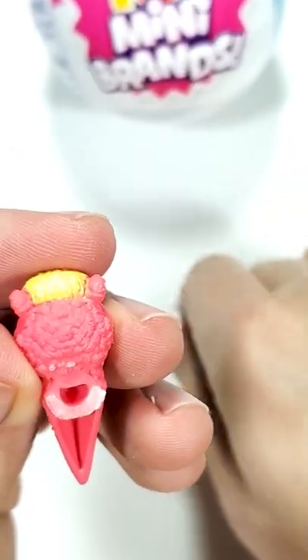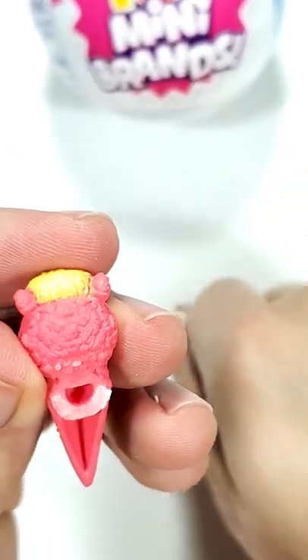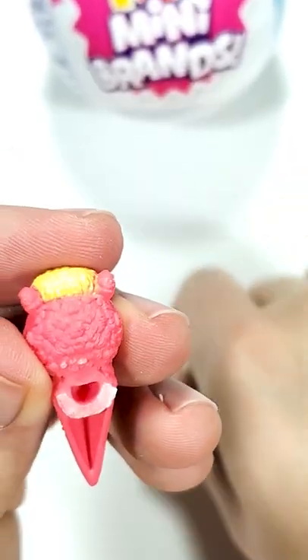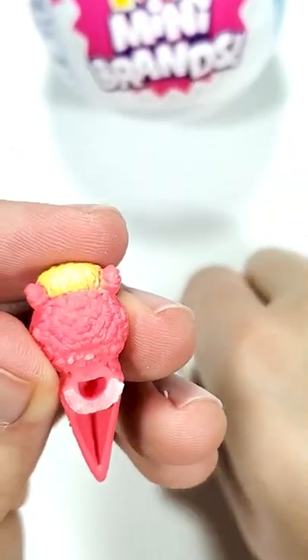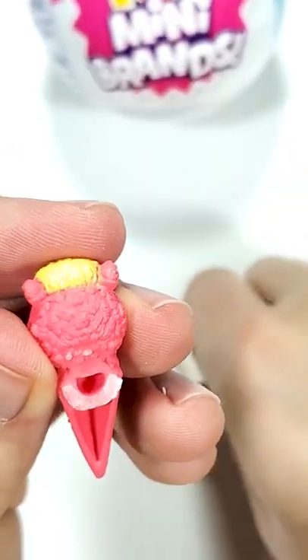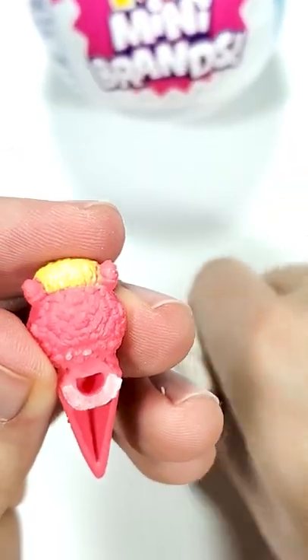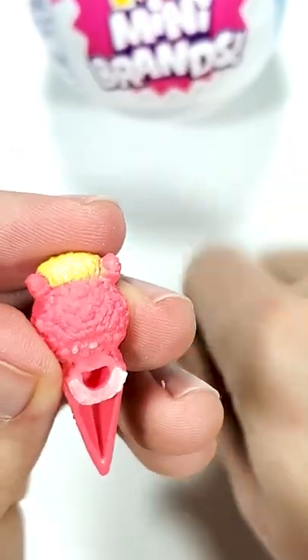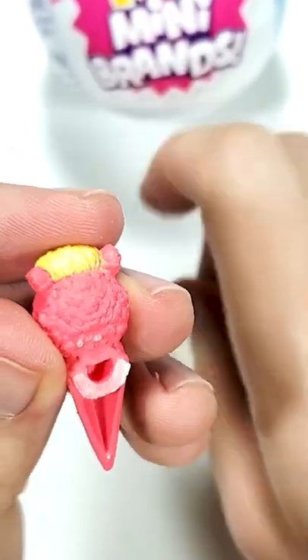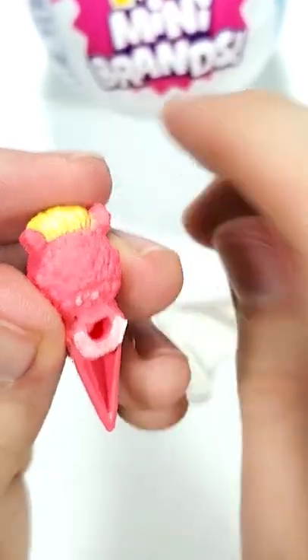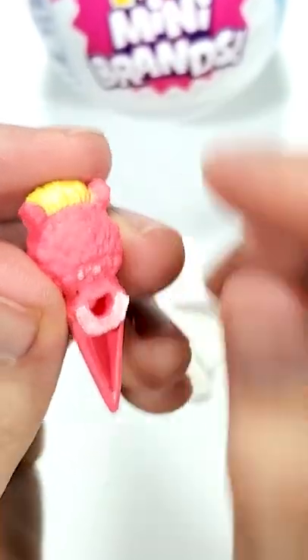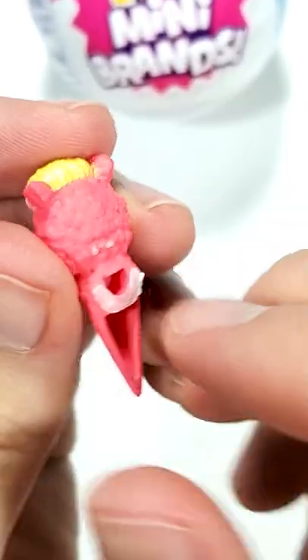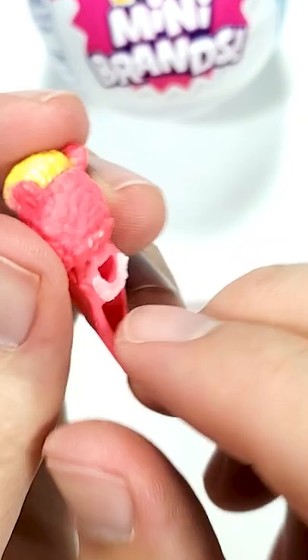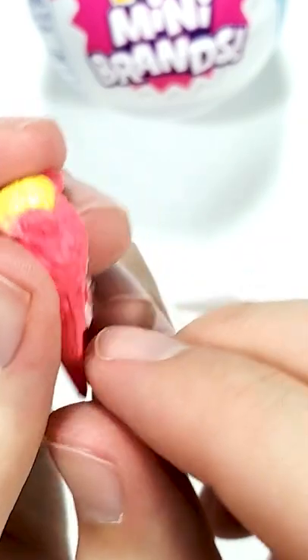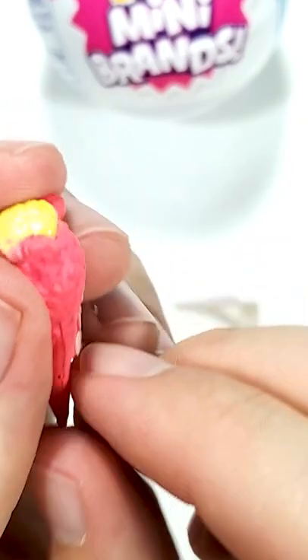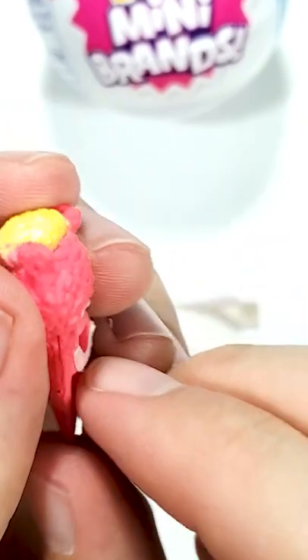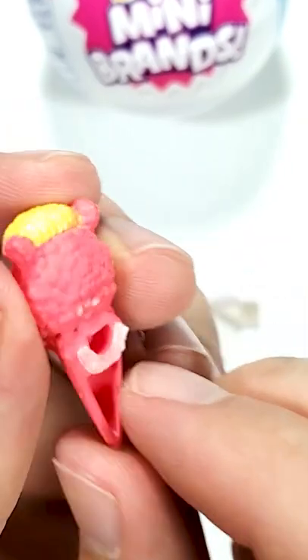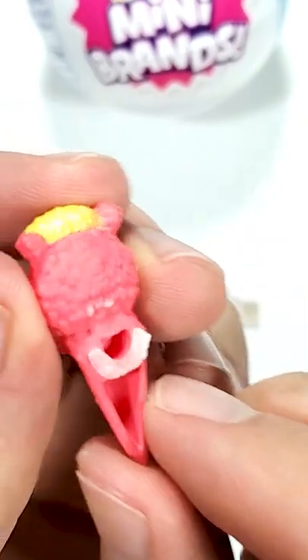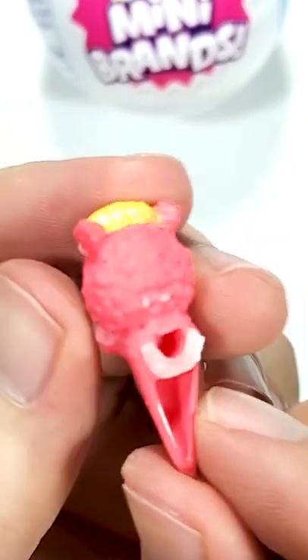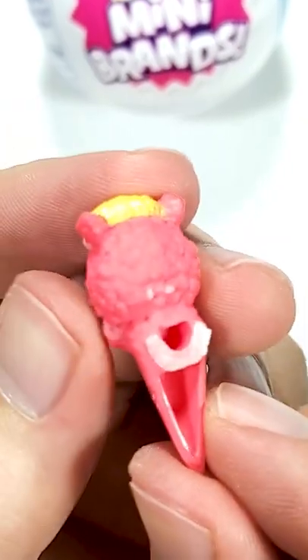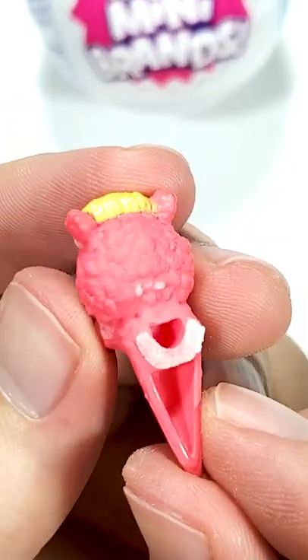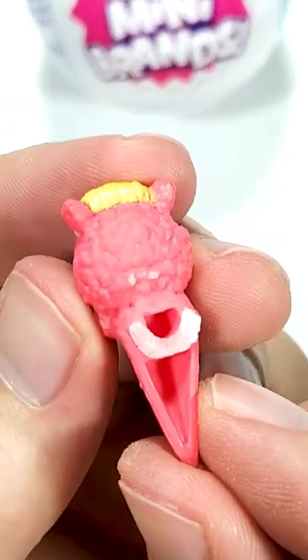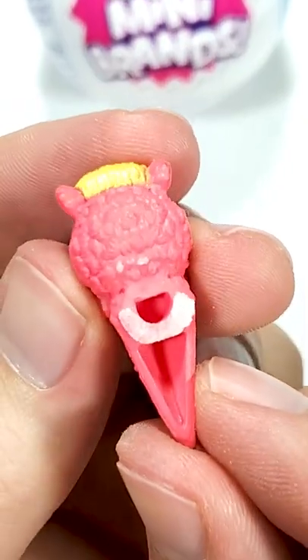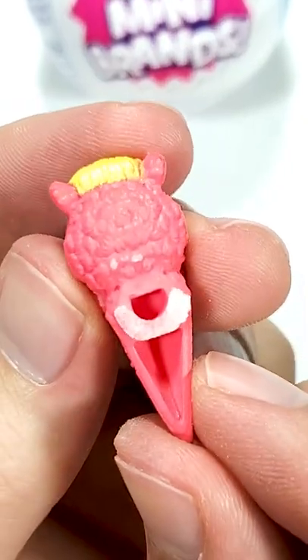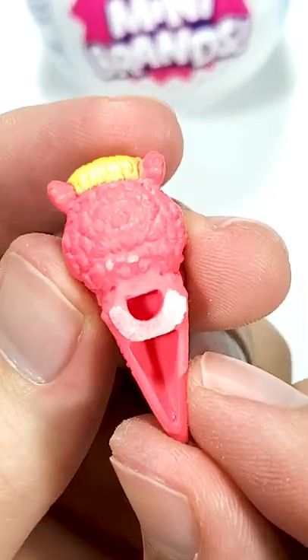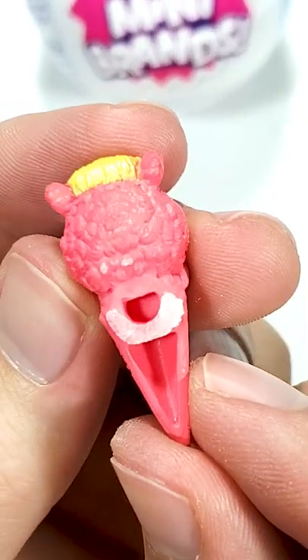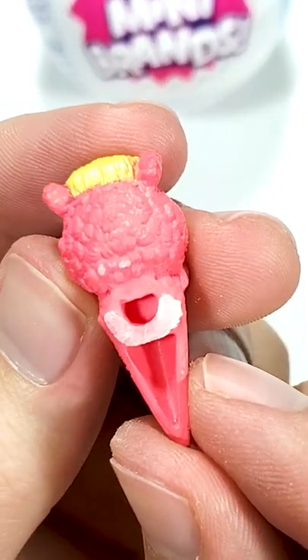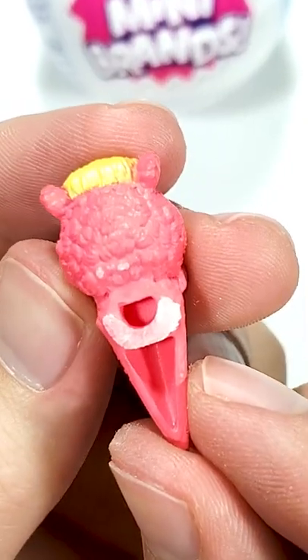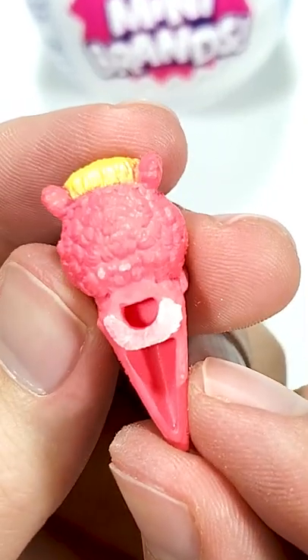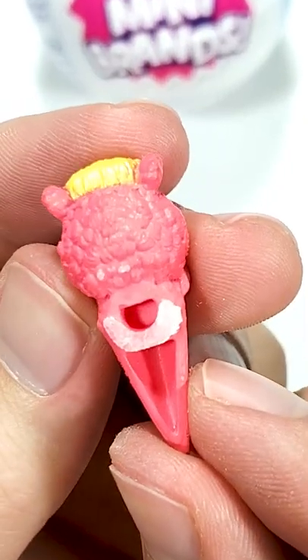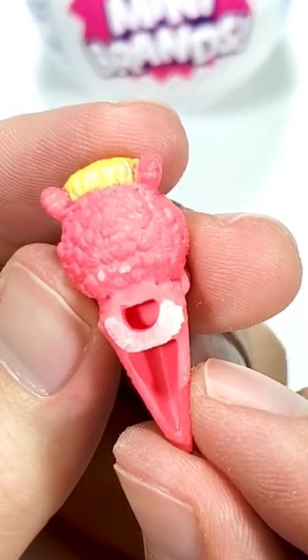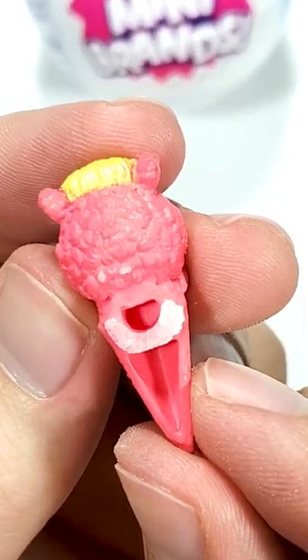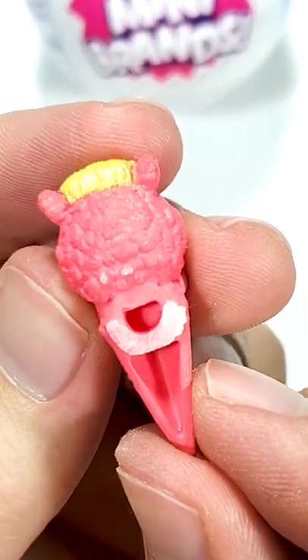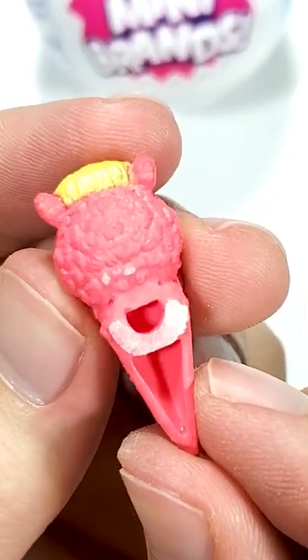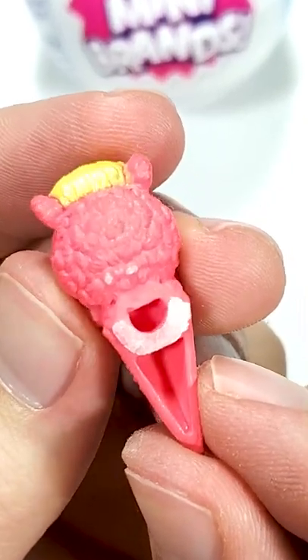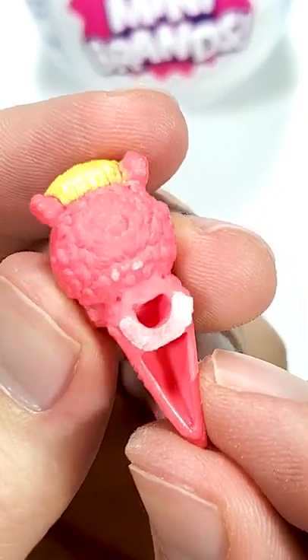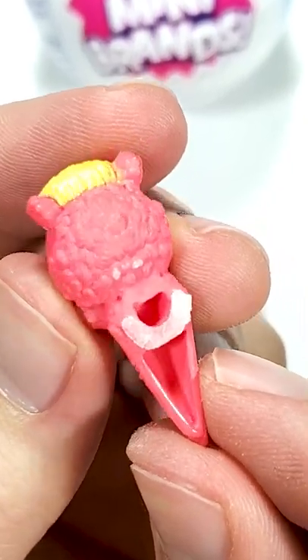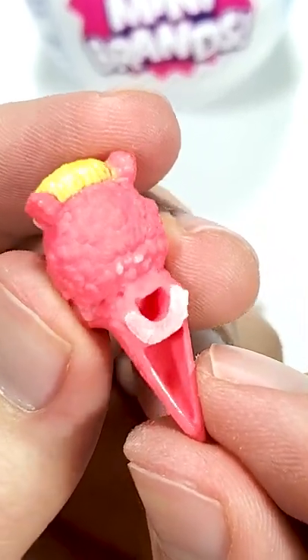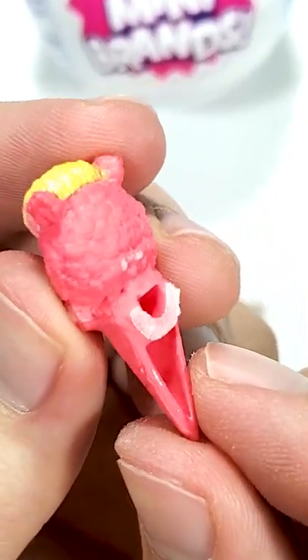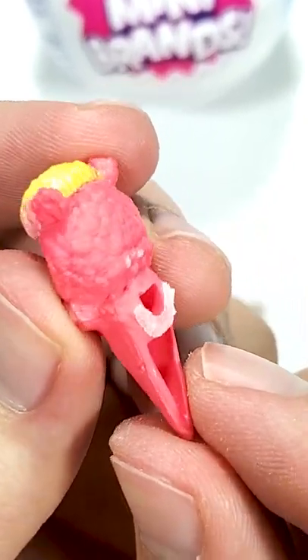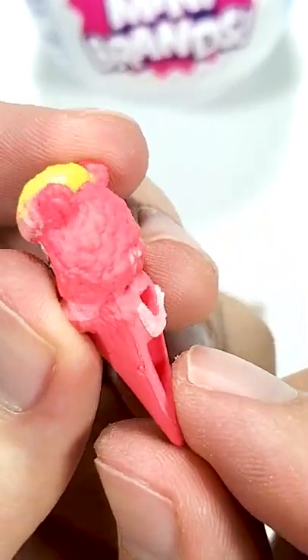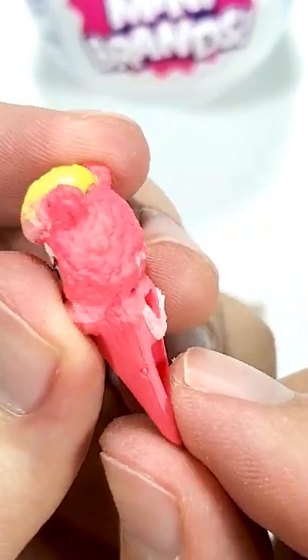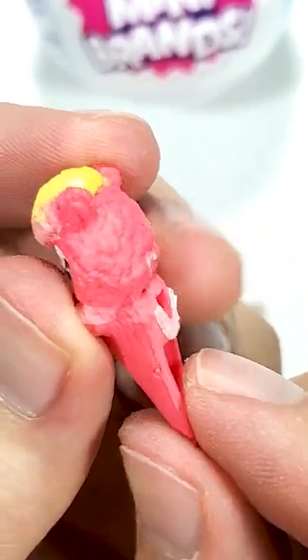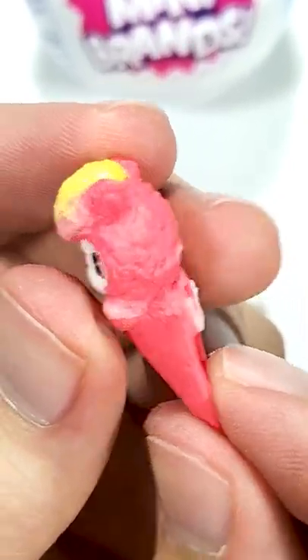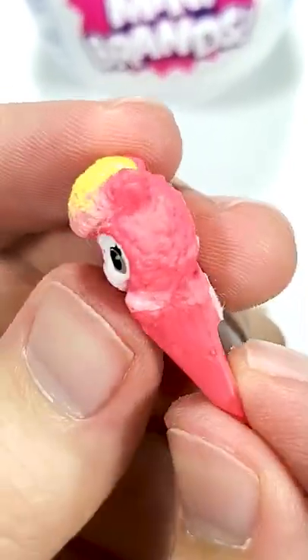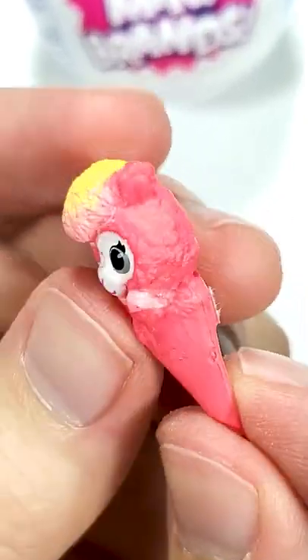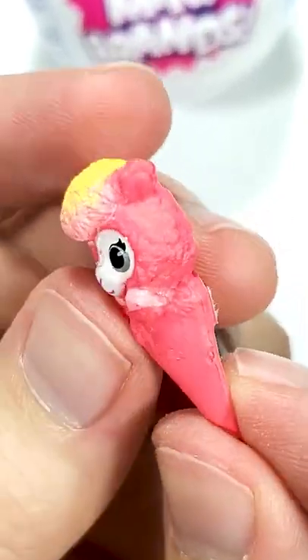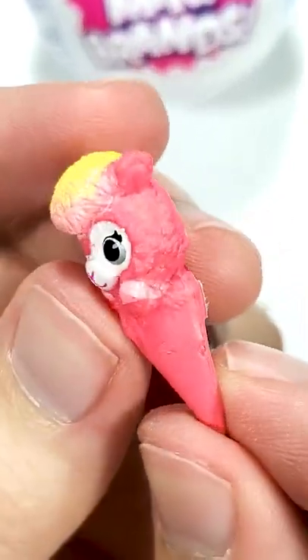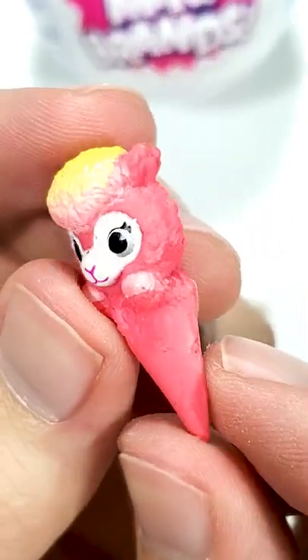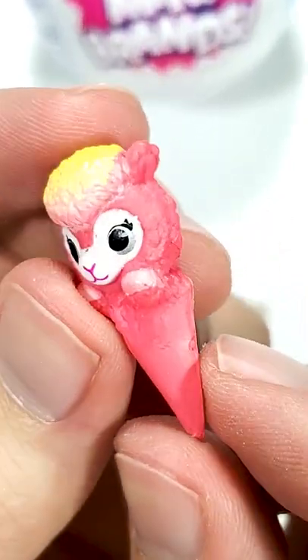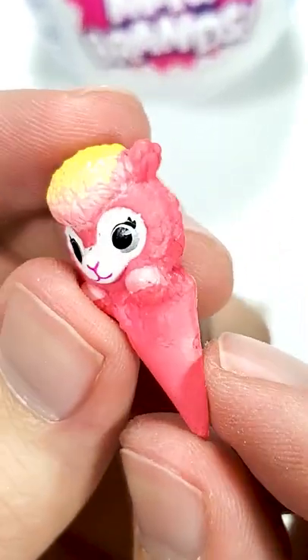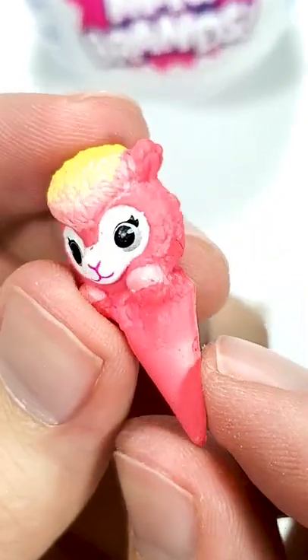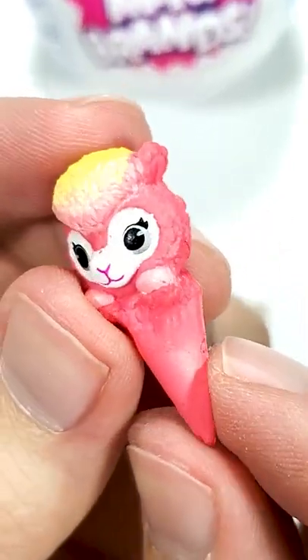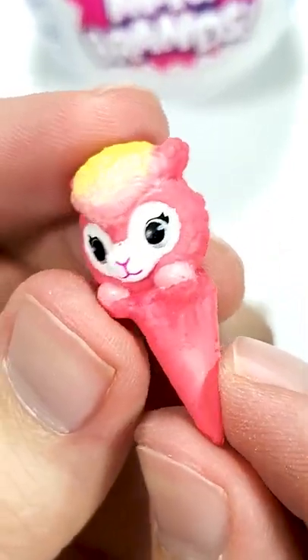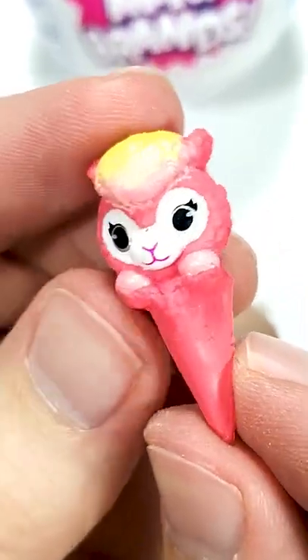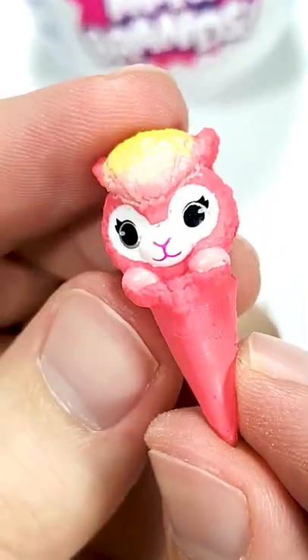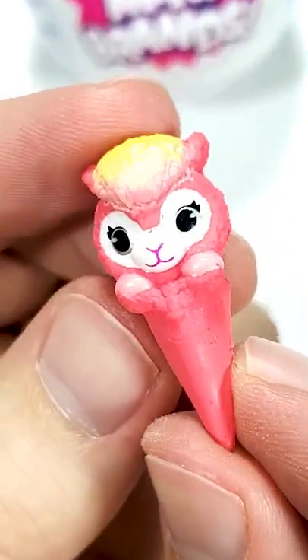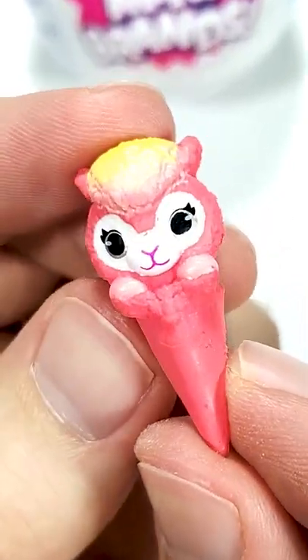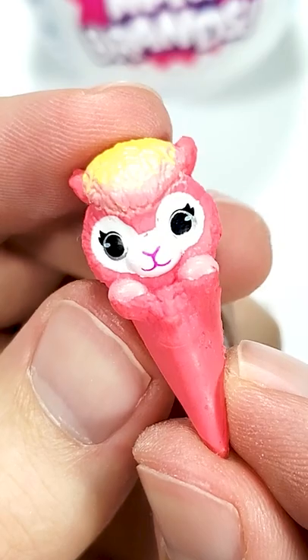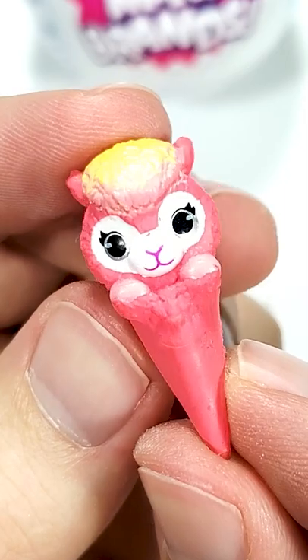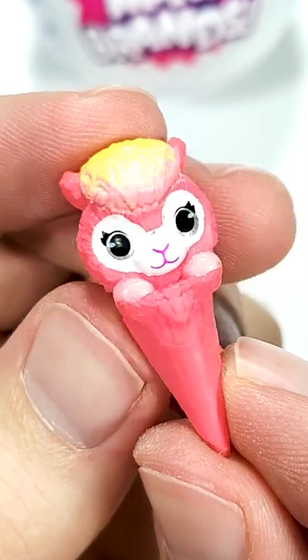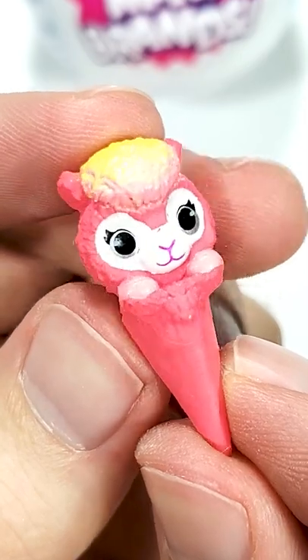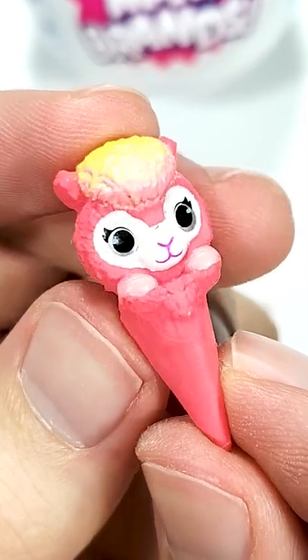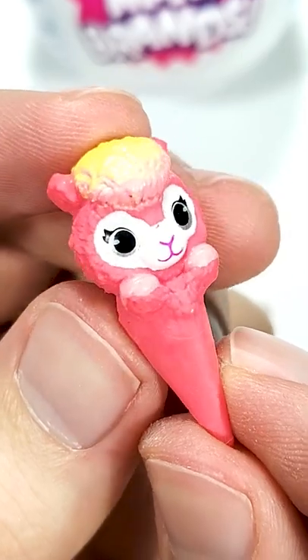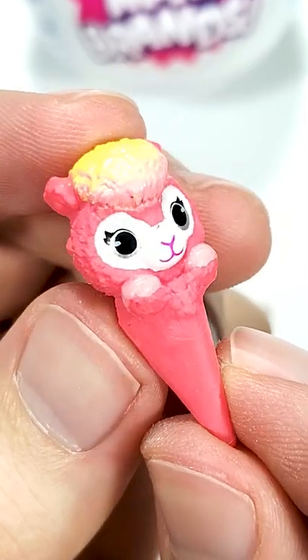So this is how the Toy Mini Brand Series 2 Coco Surprise looks. Now you do not have to open yours. Subscribe if you want to see more of these.